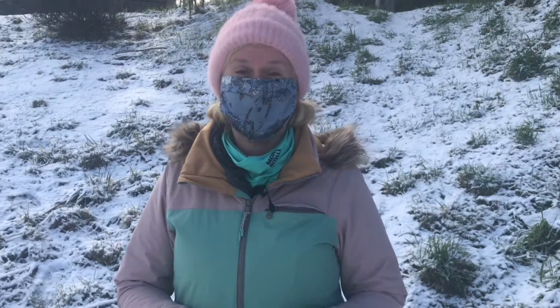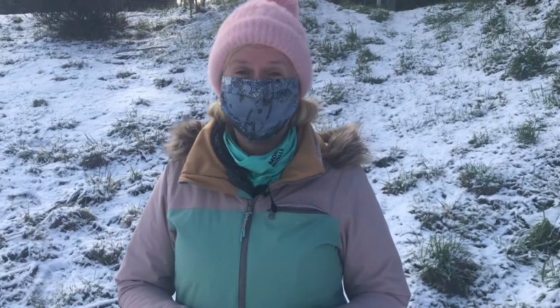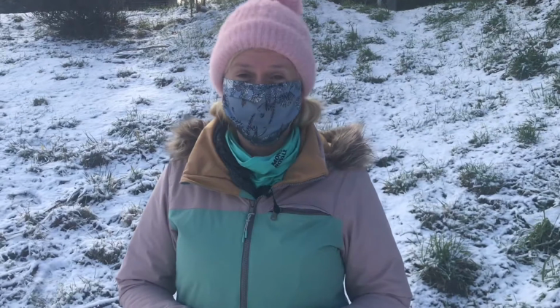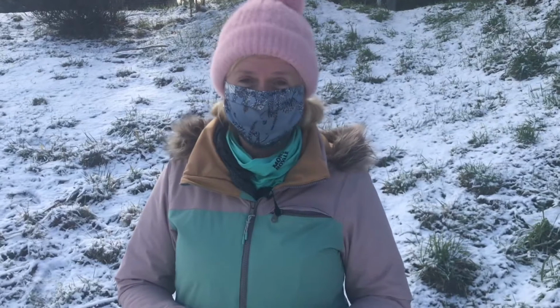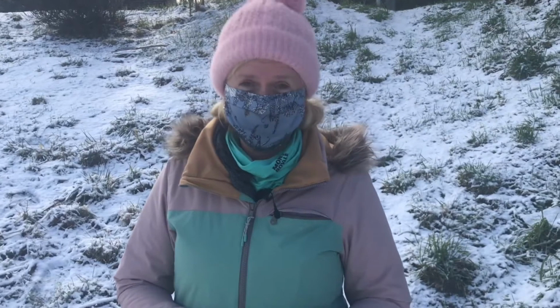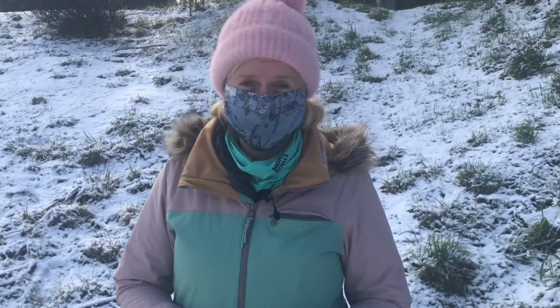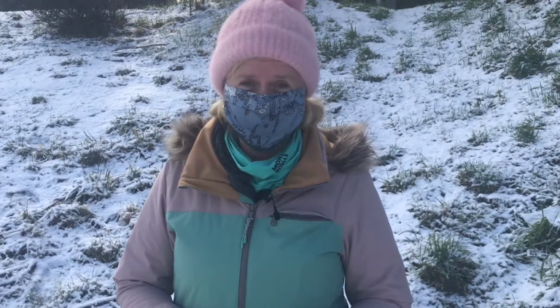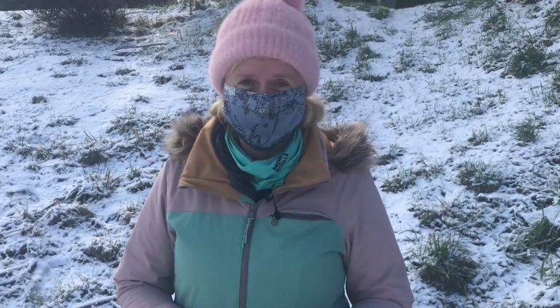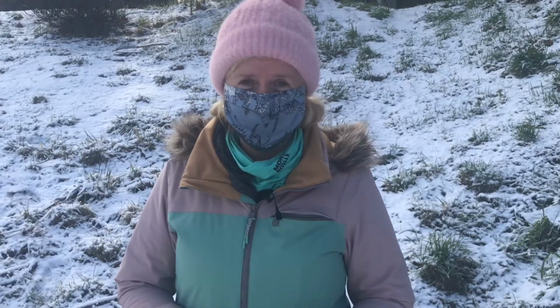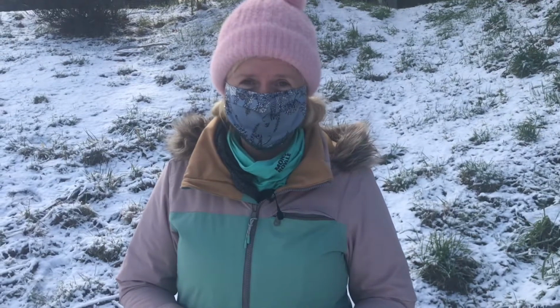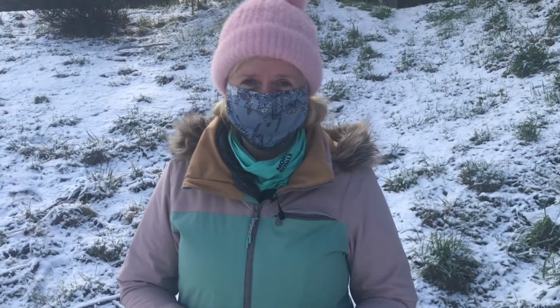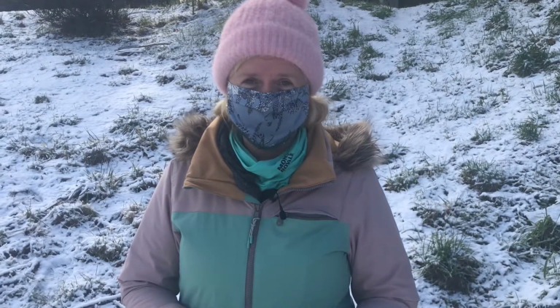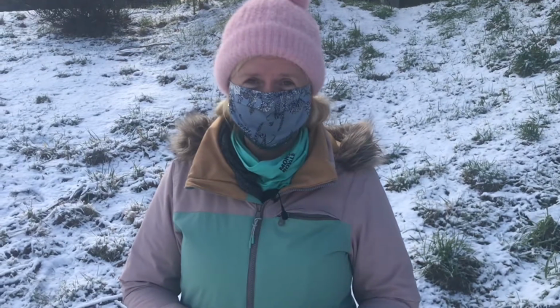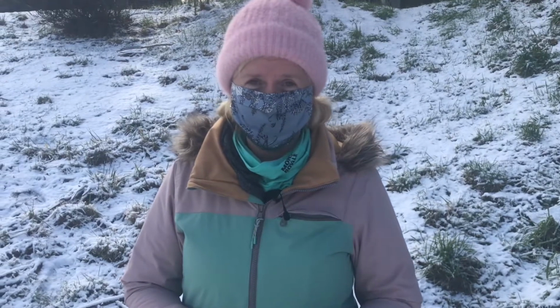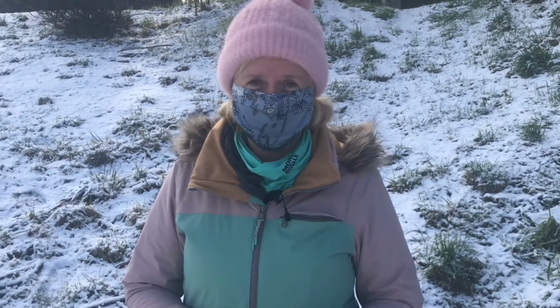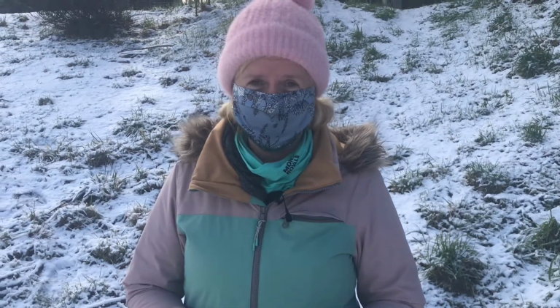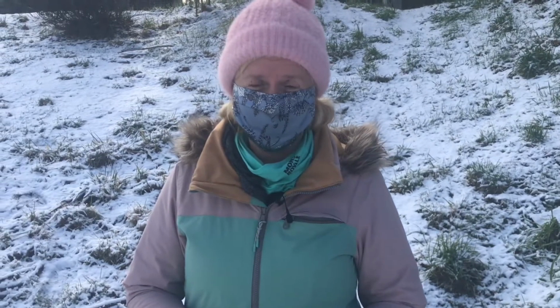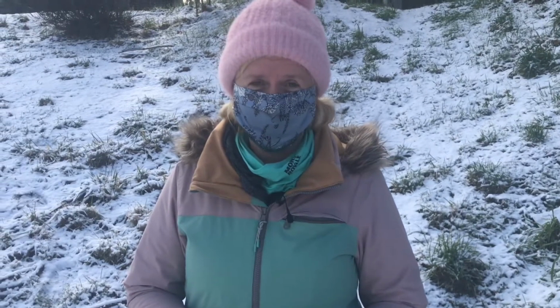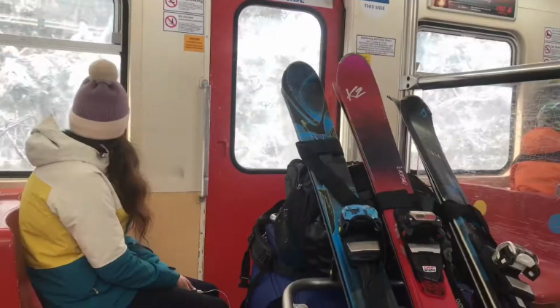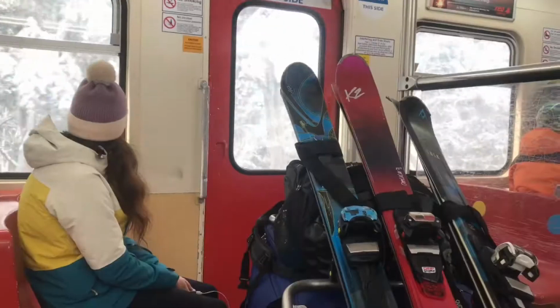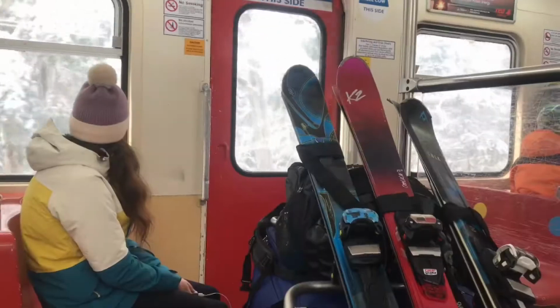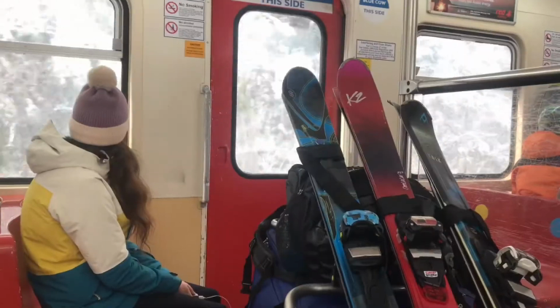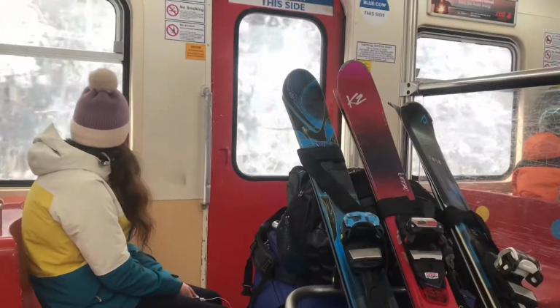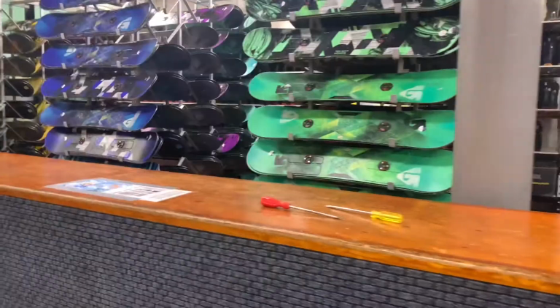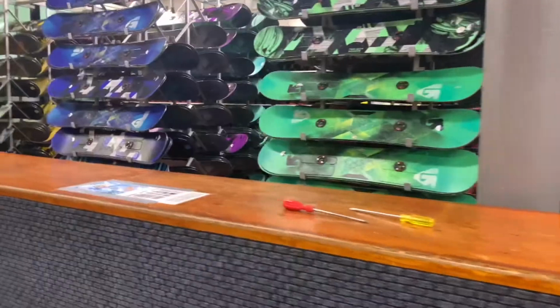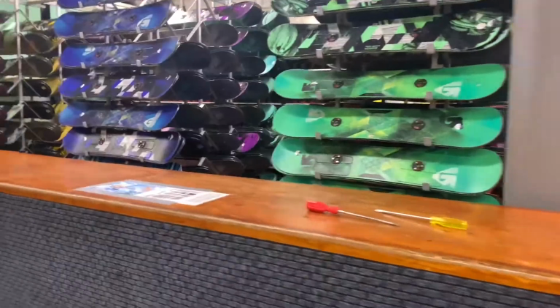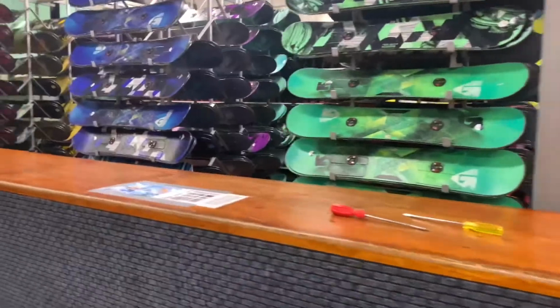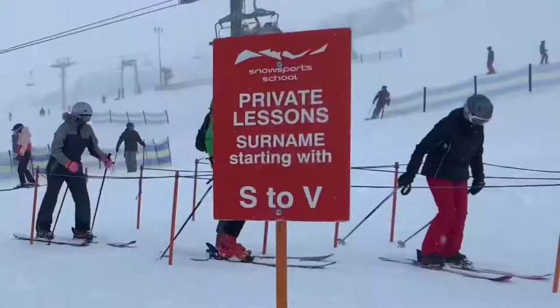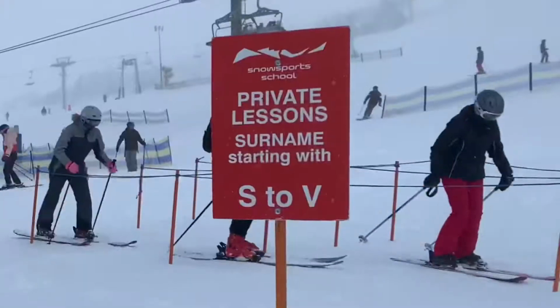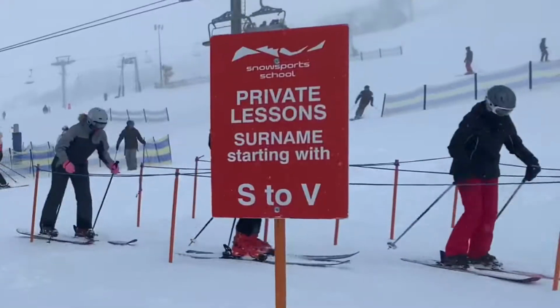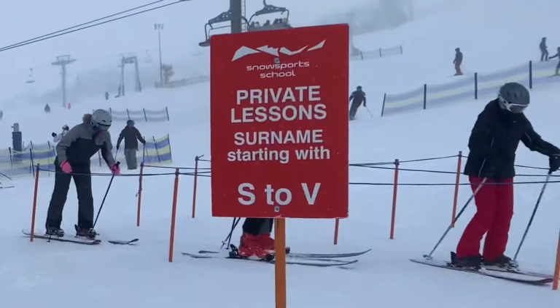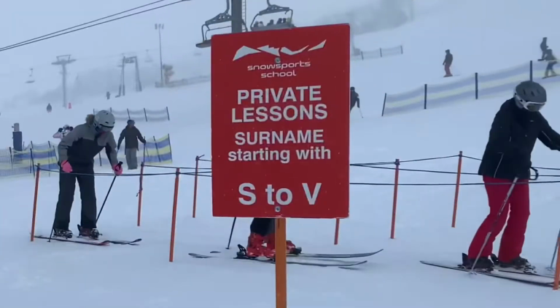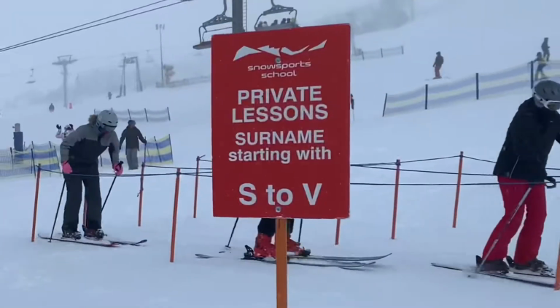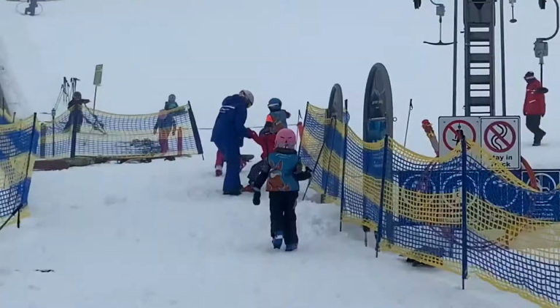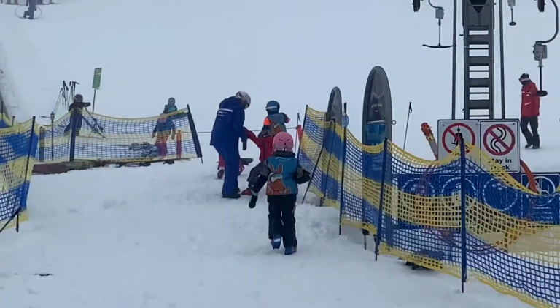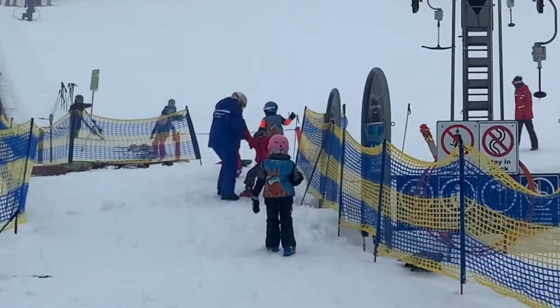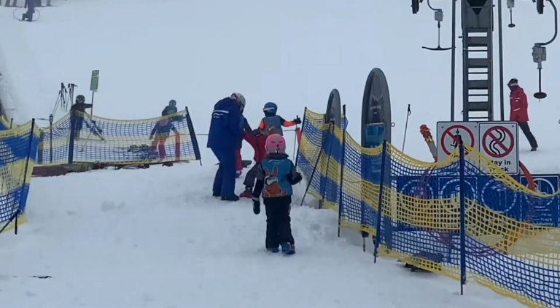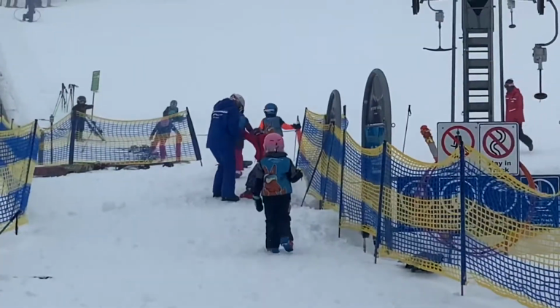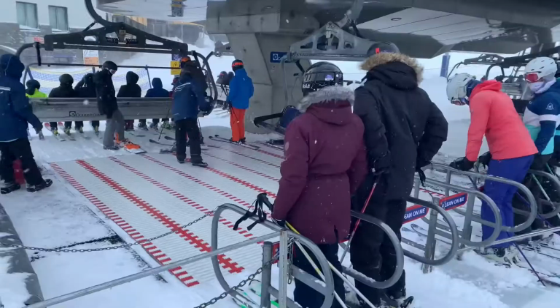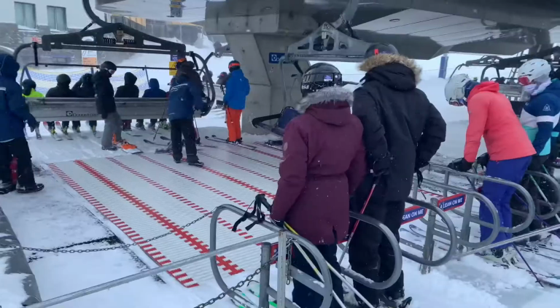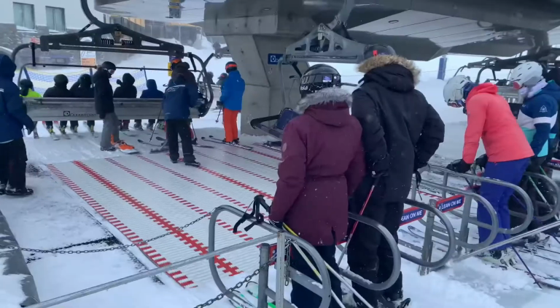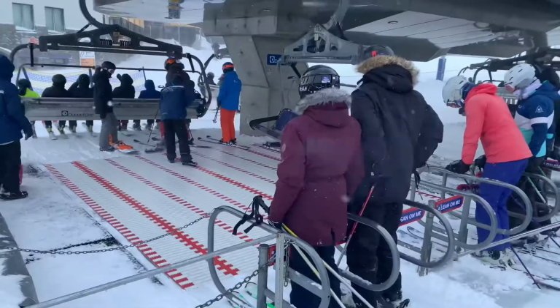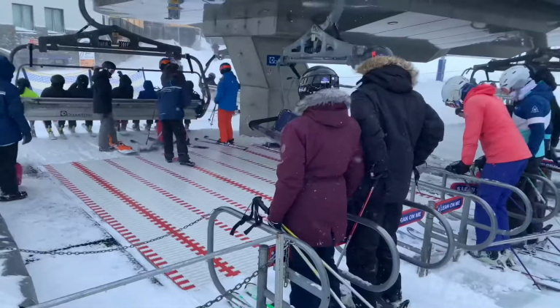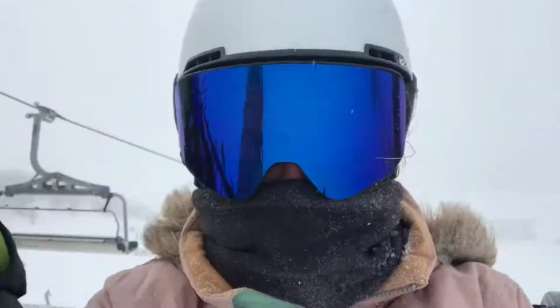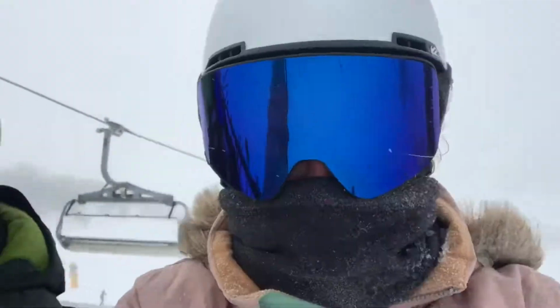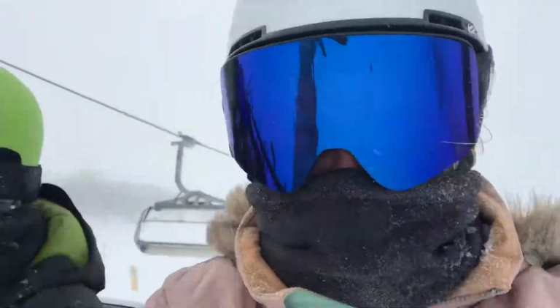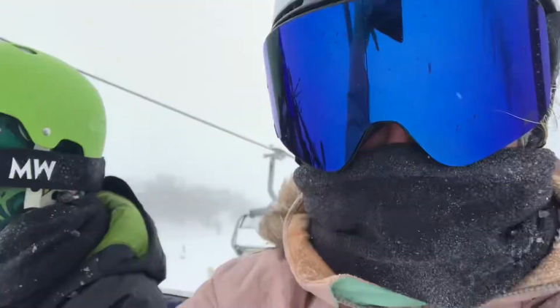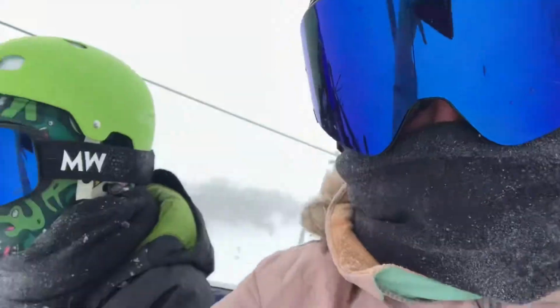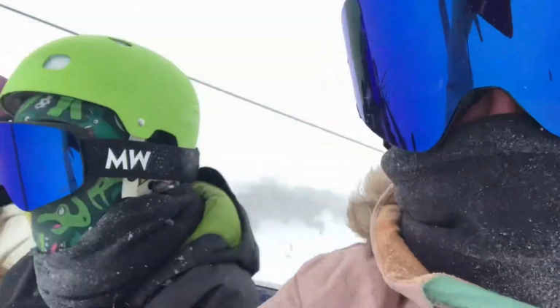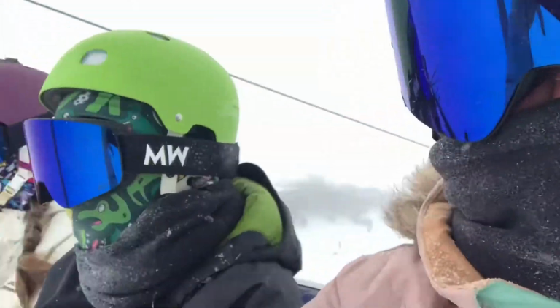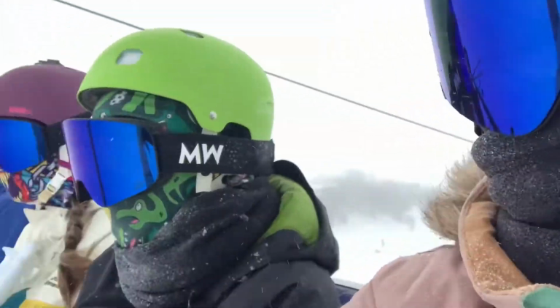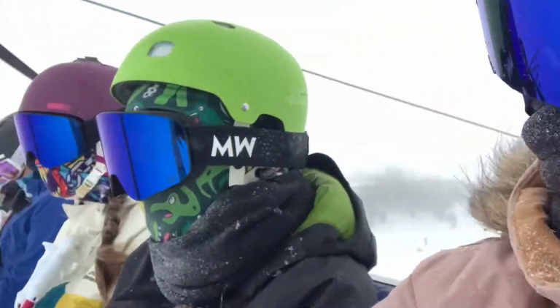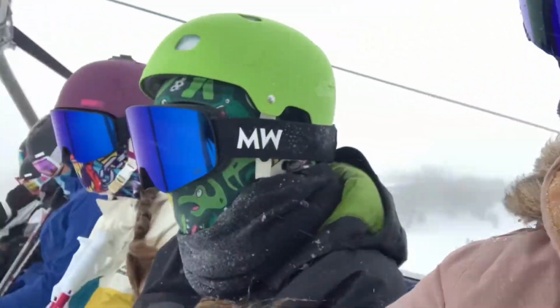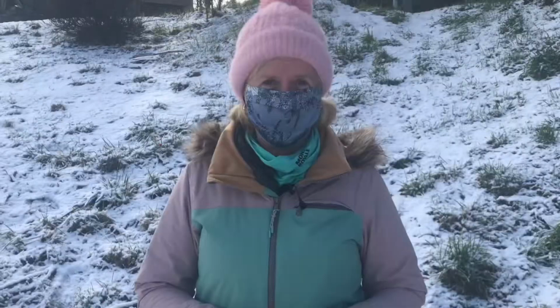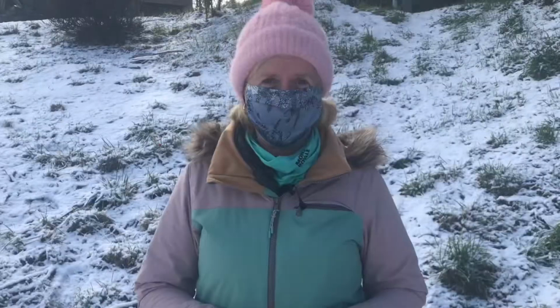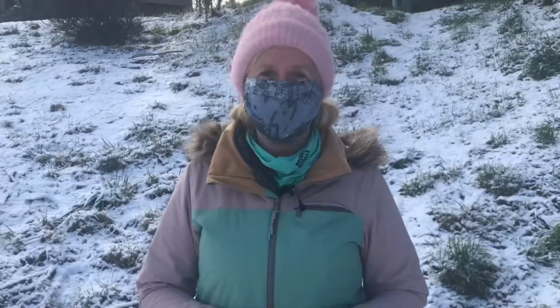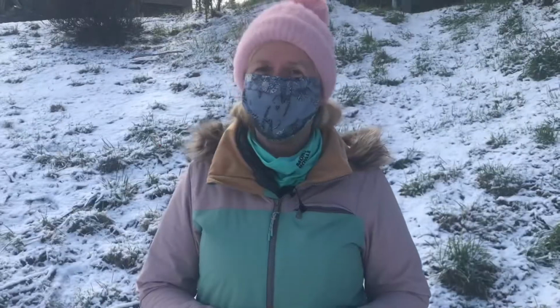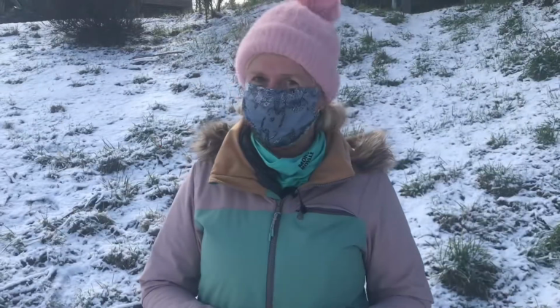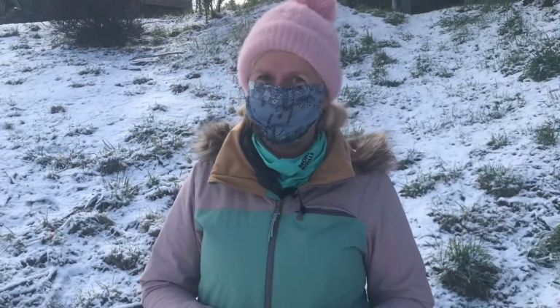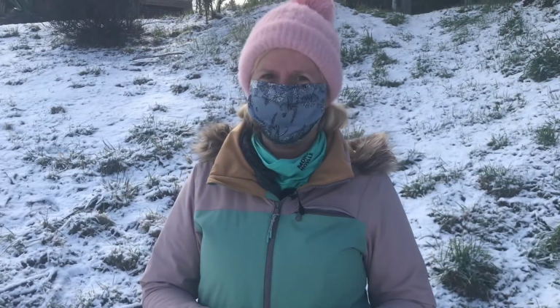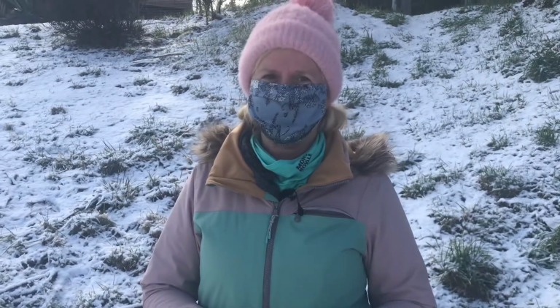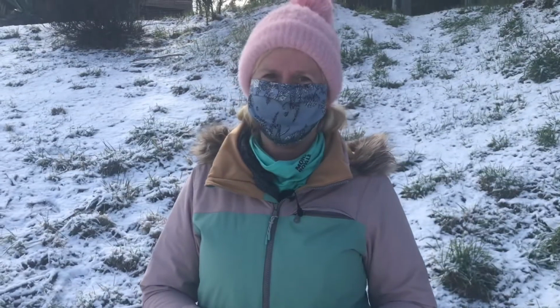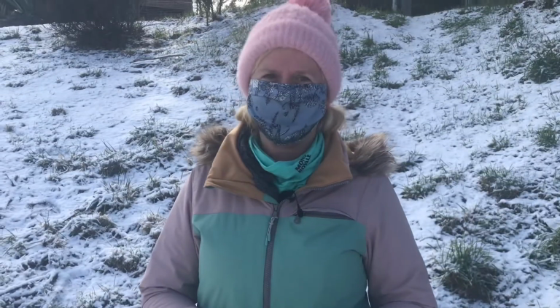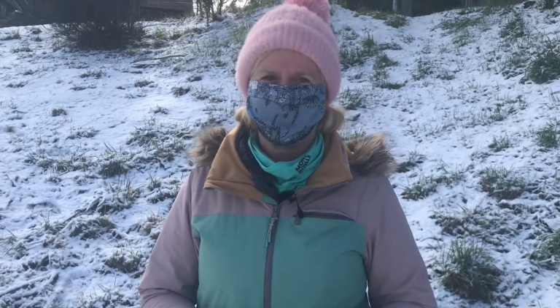If you've never been to the snow before, I'm going to teach you some tips and tricks about how to be a beginner skier or snowboarder at Perisher.